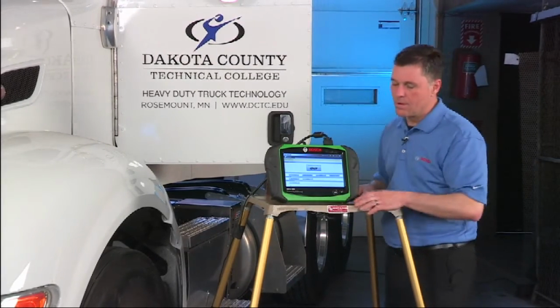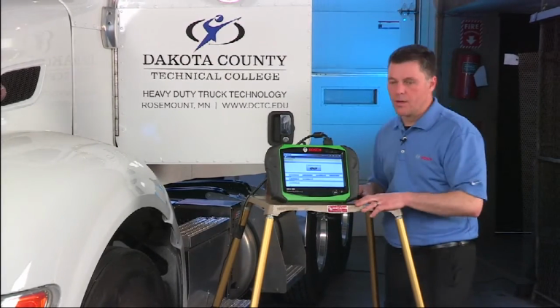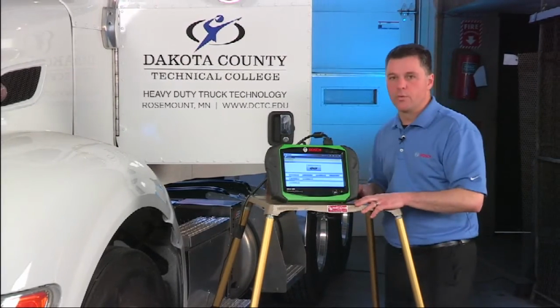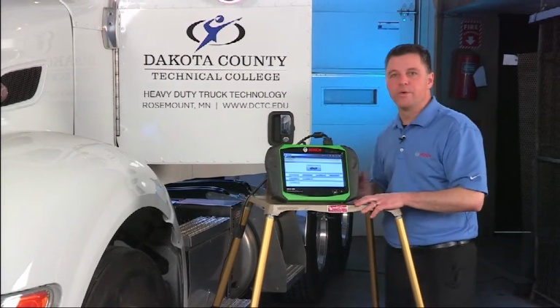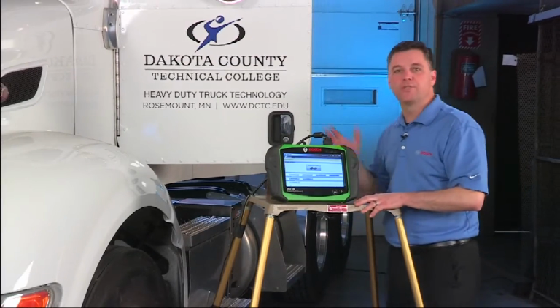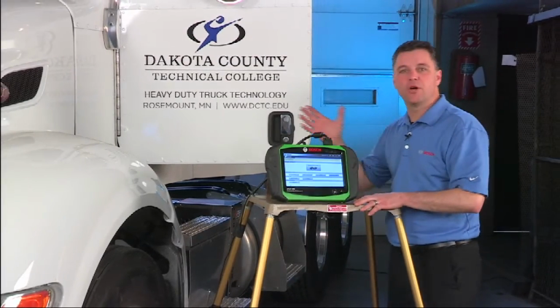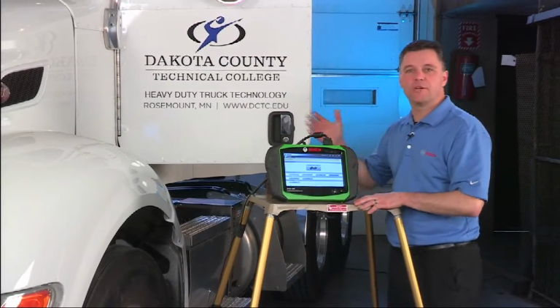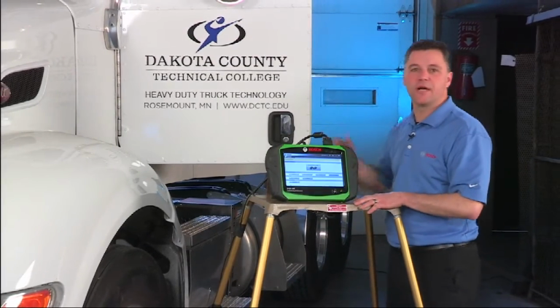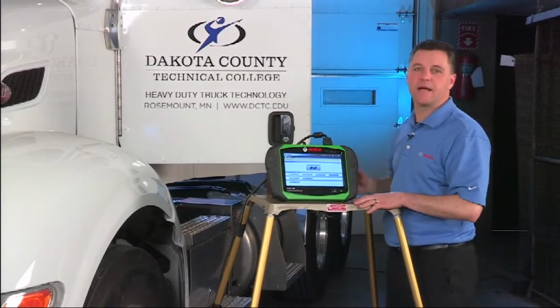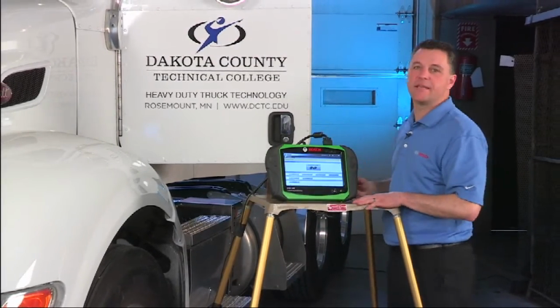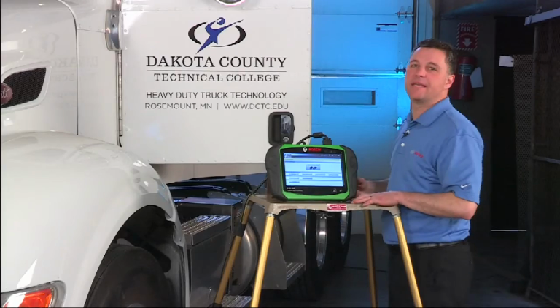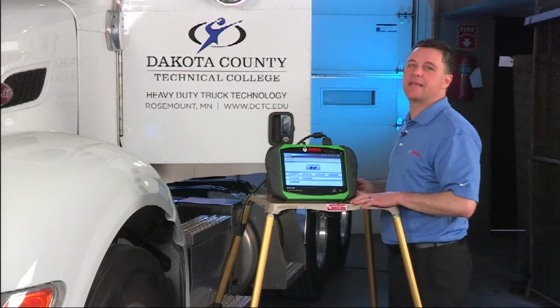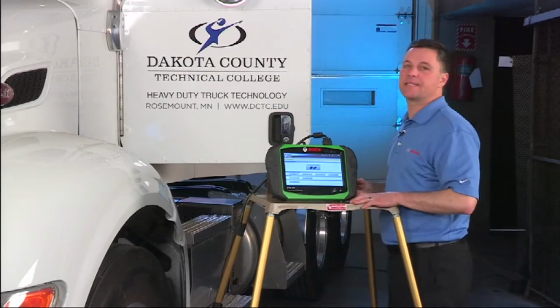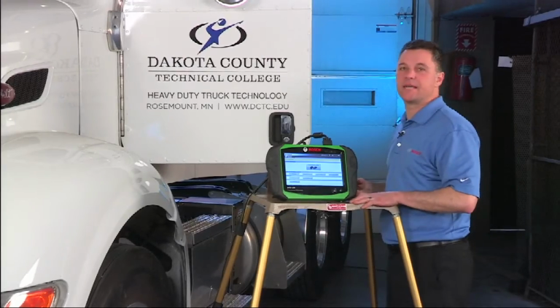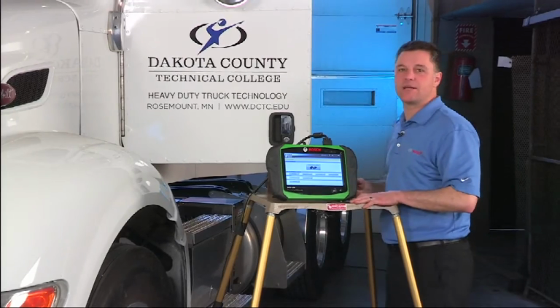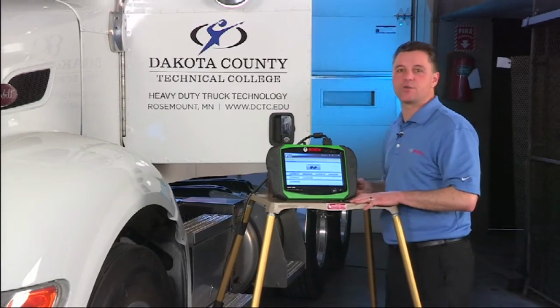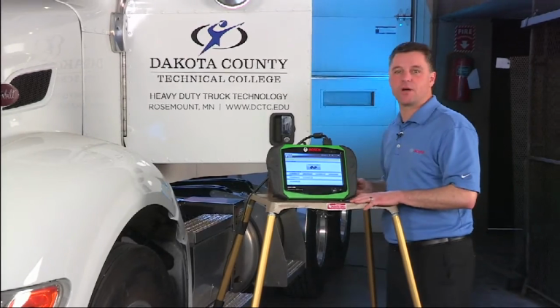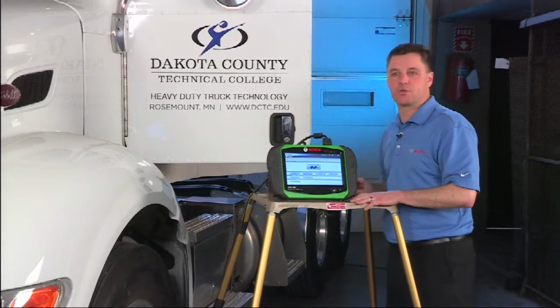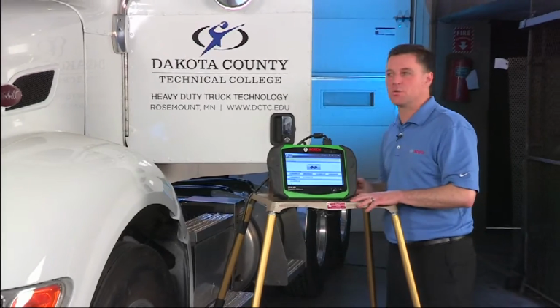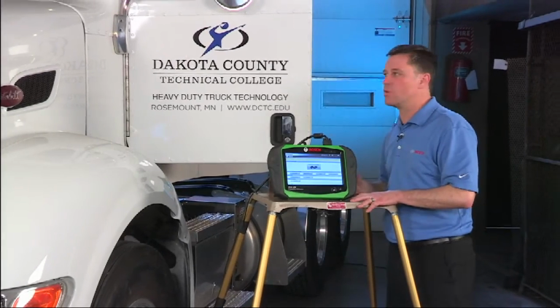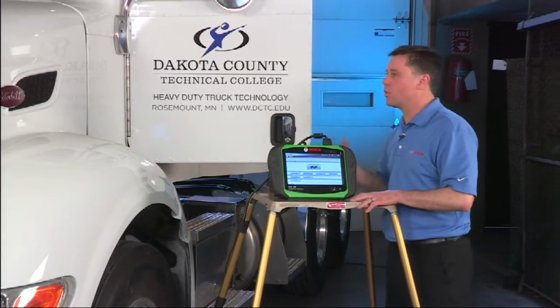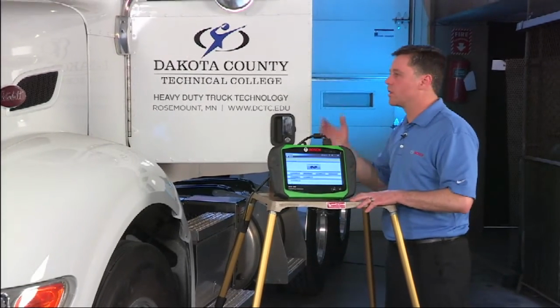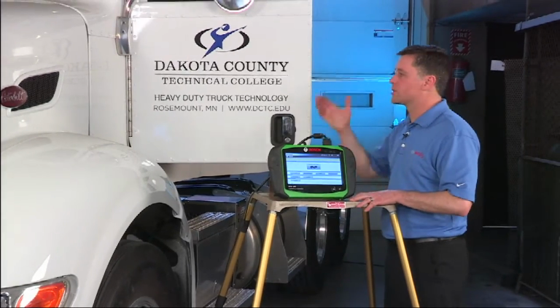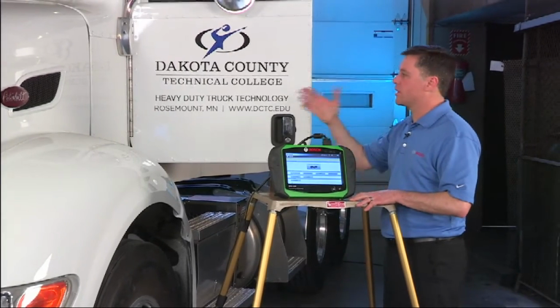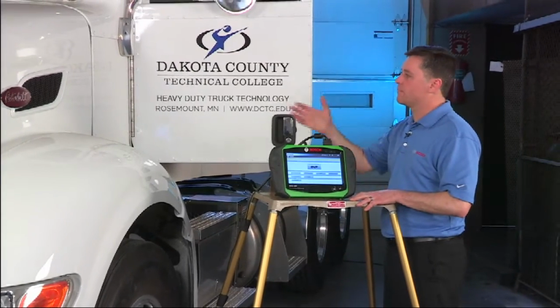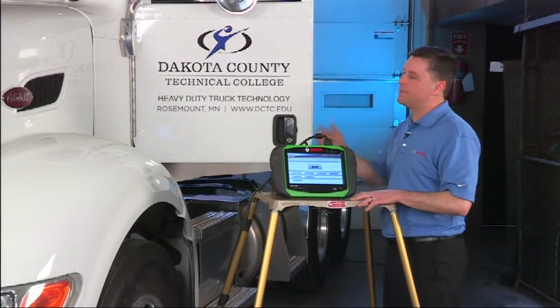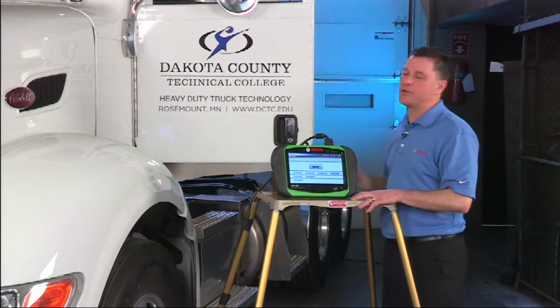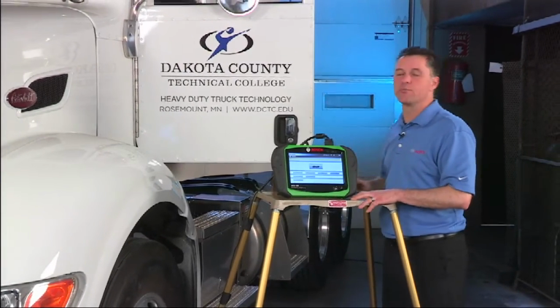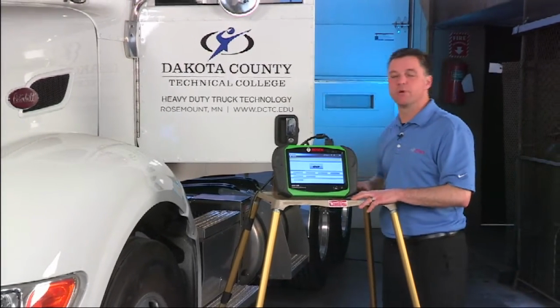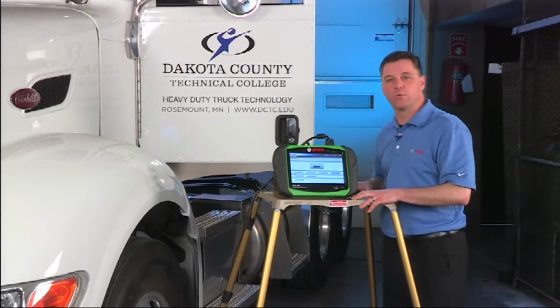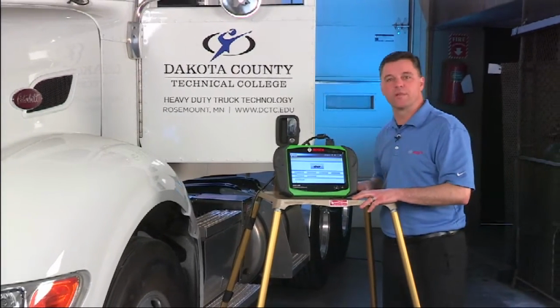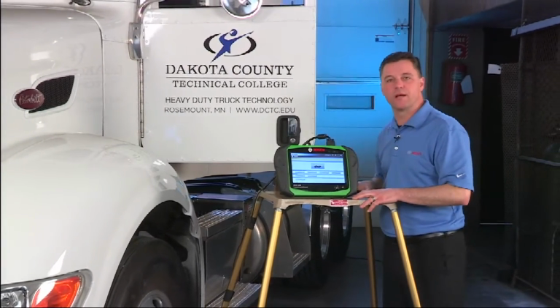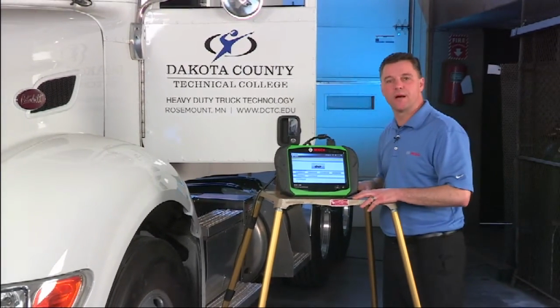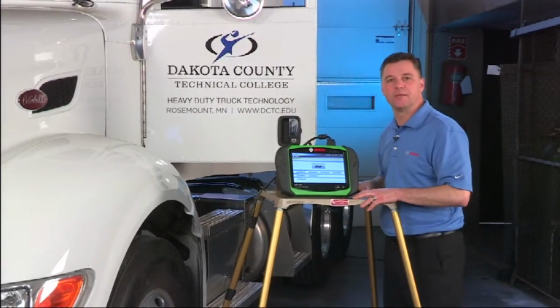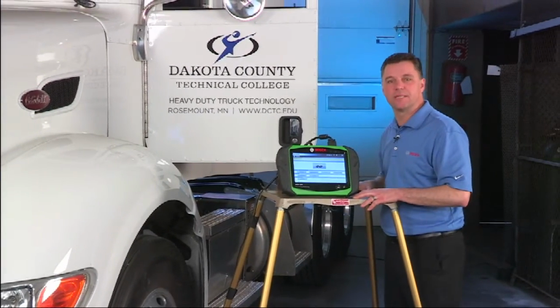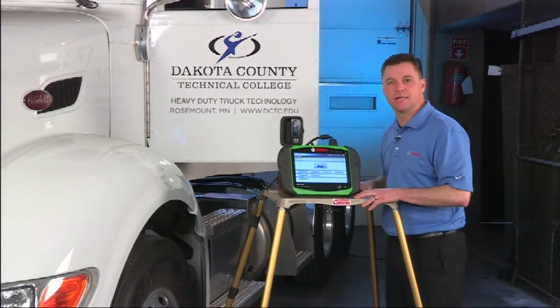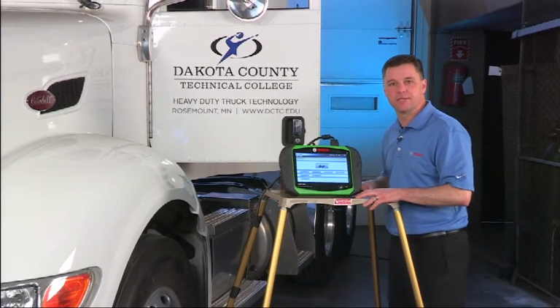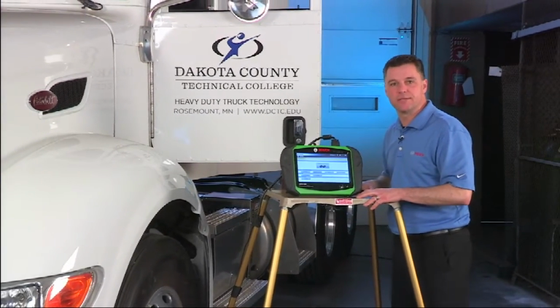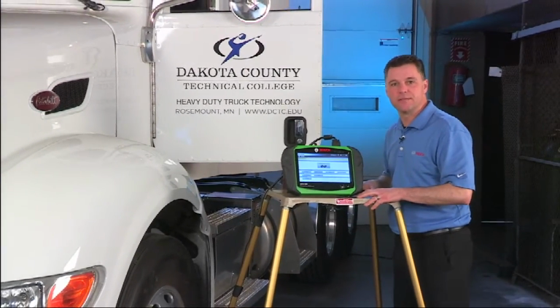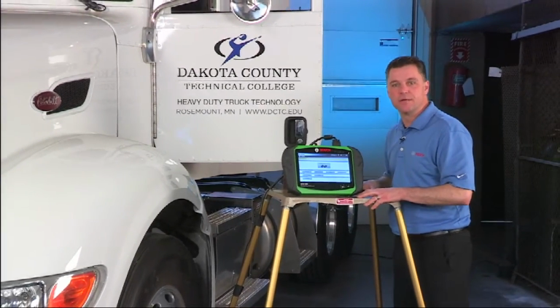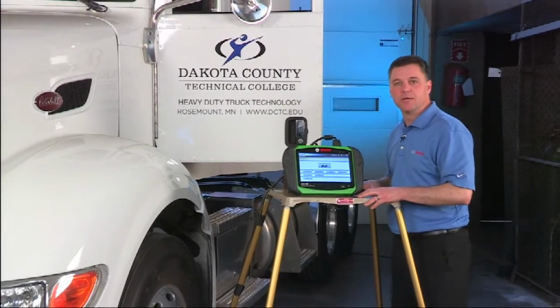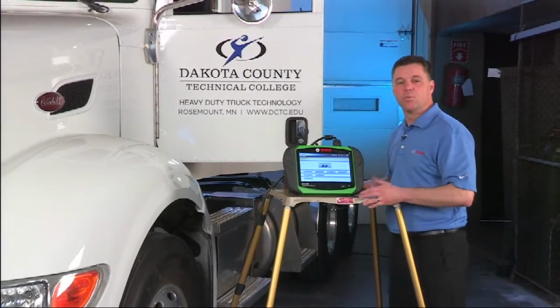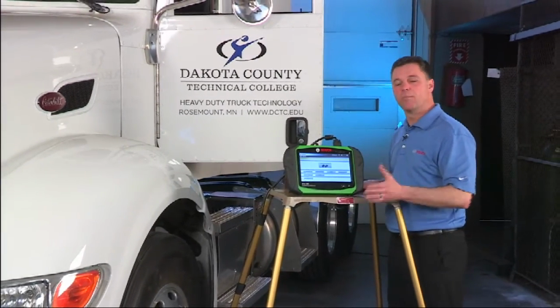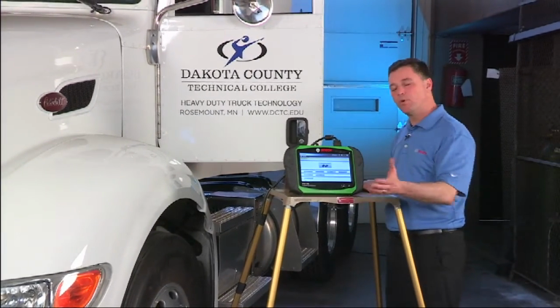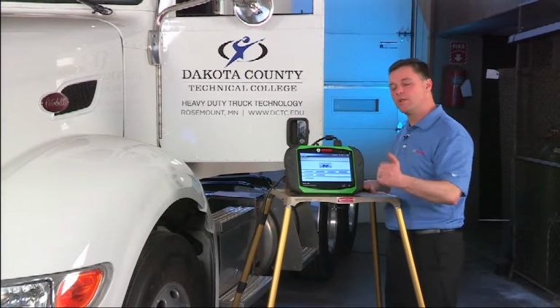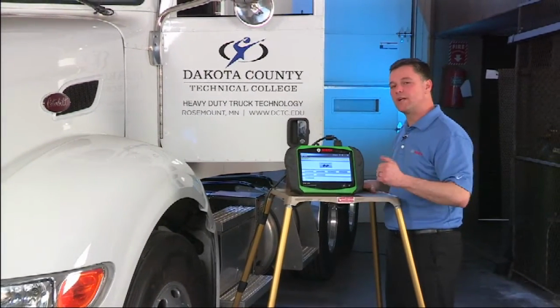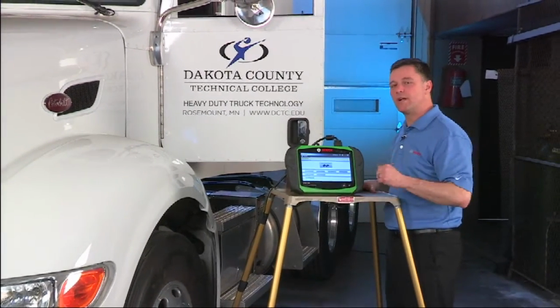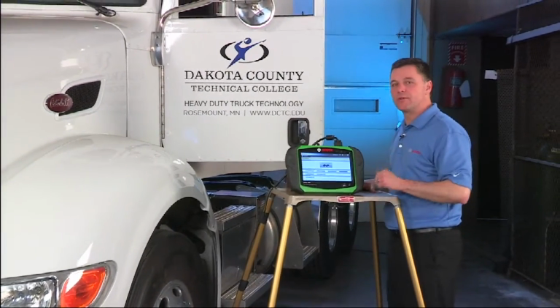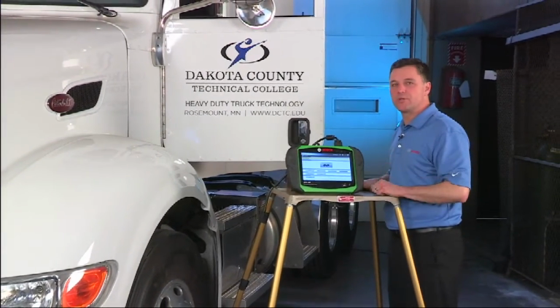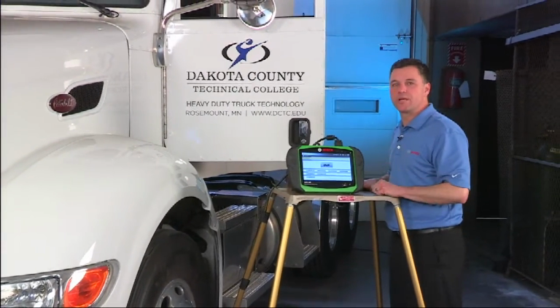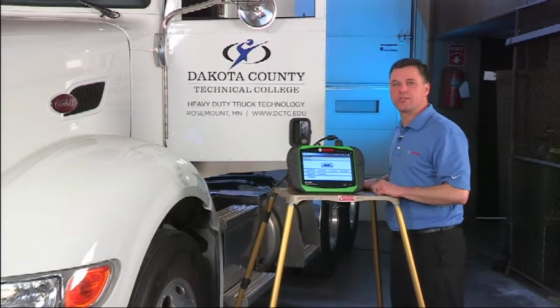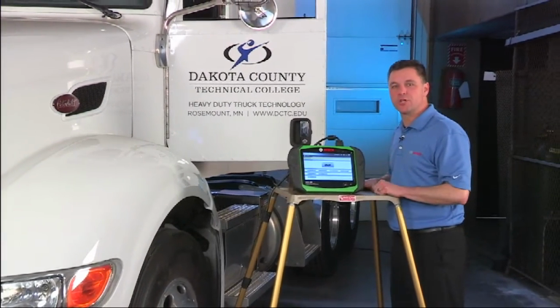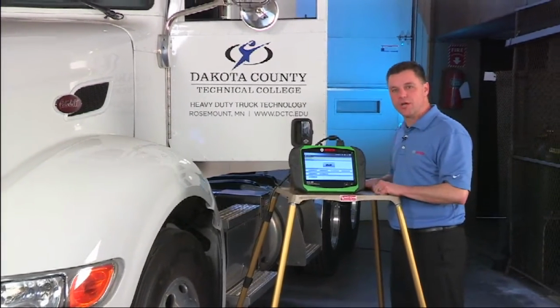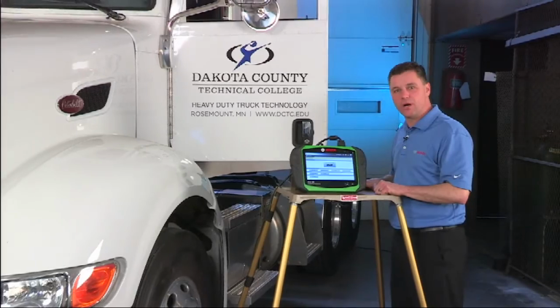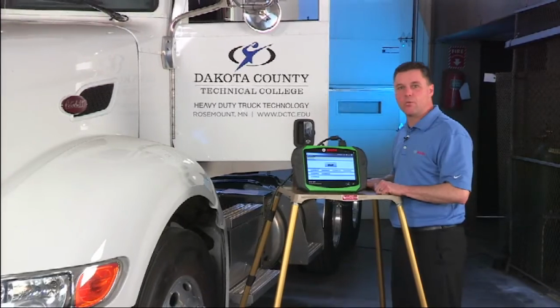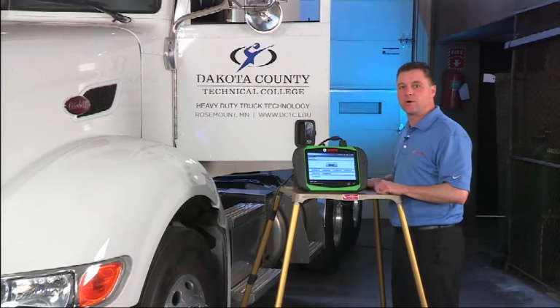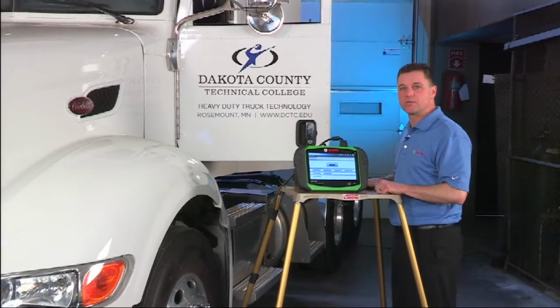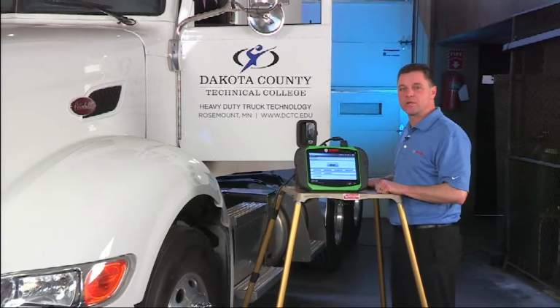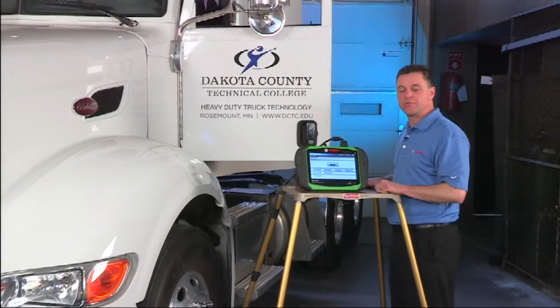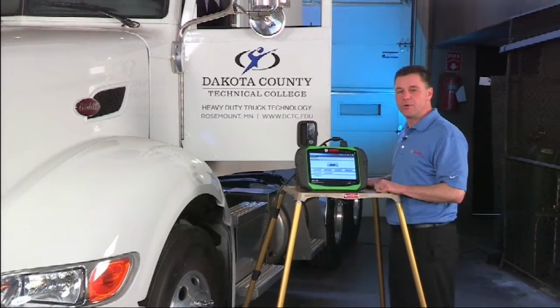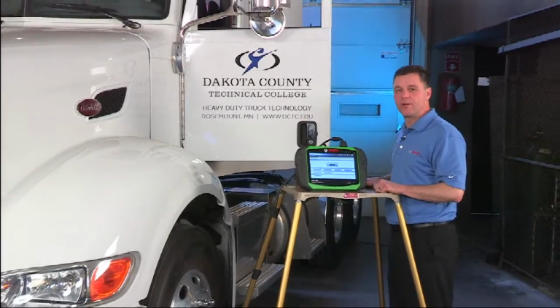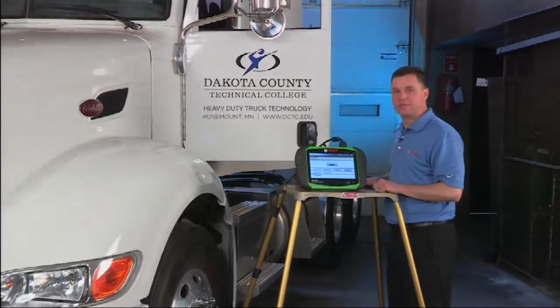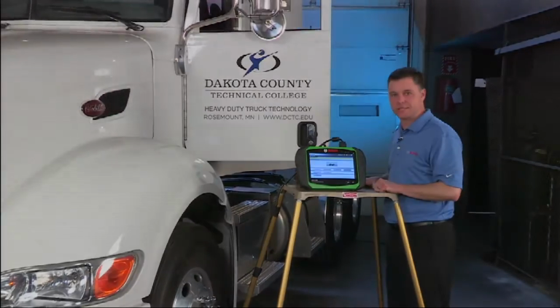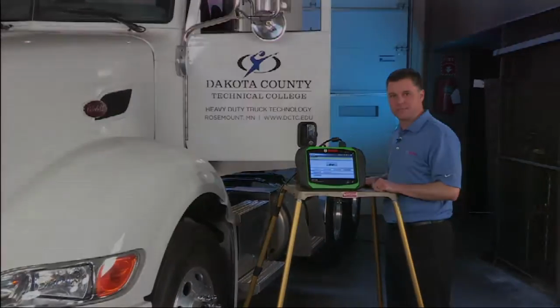We've shown you how the EZTruck tool works on a Peterbilt with a Cummins engine. We'll pull in another truck and show you how it works on a few other systems.